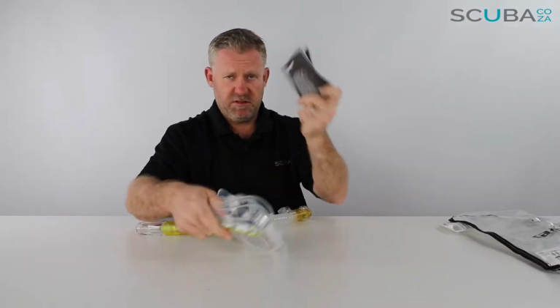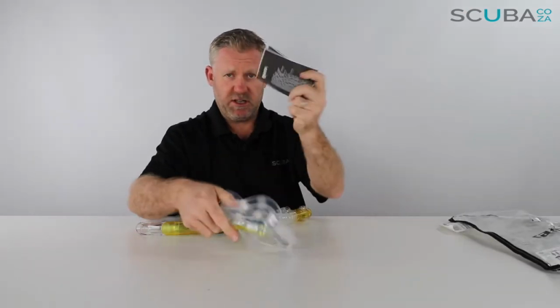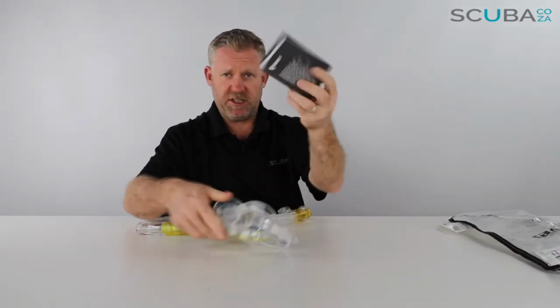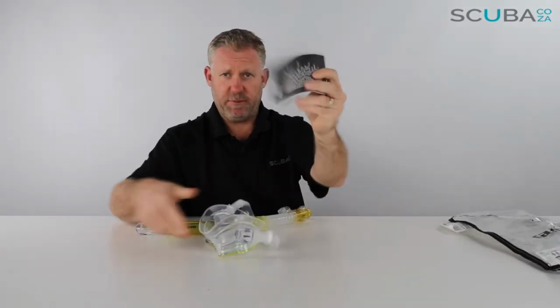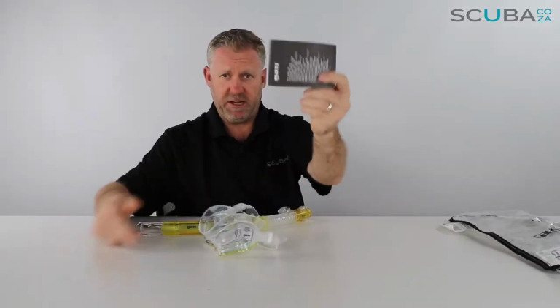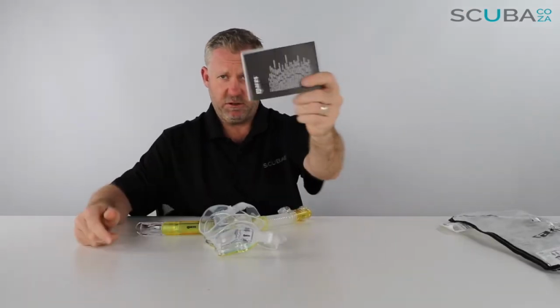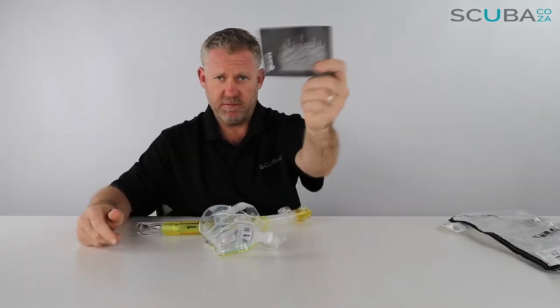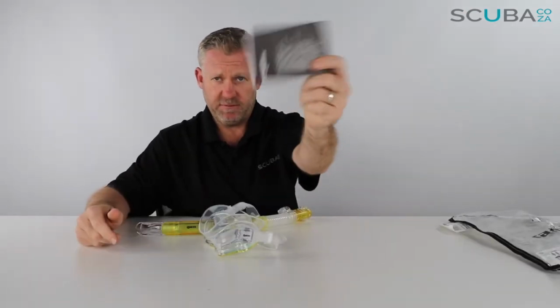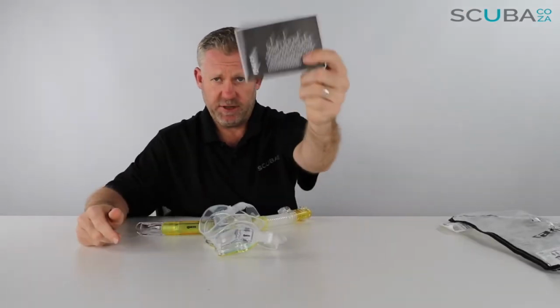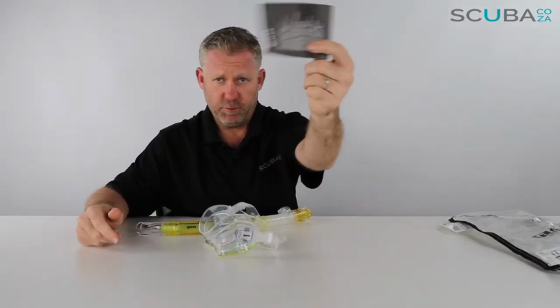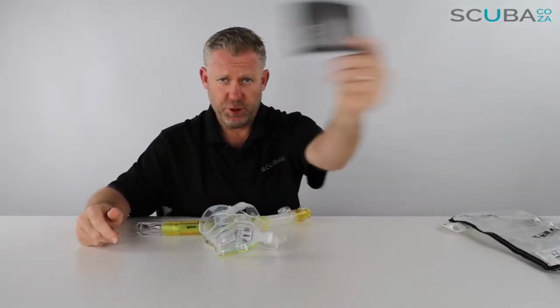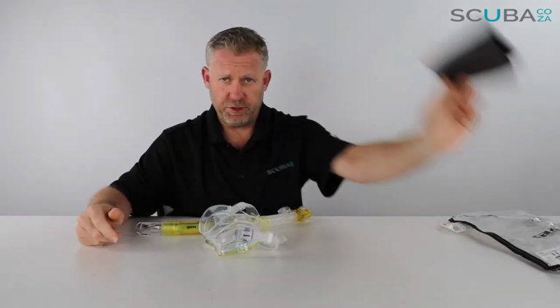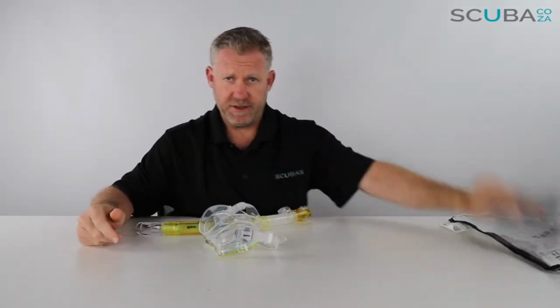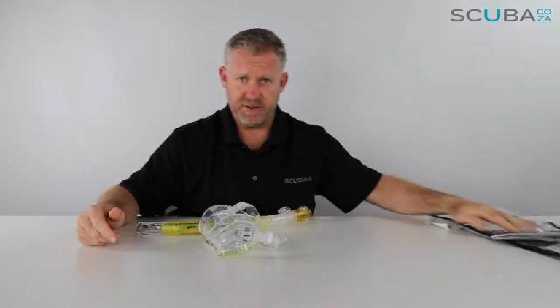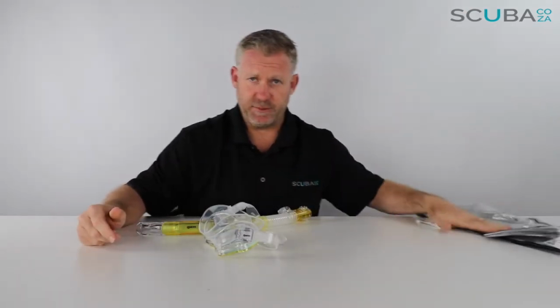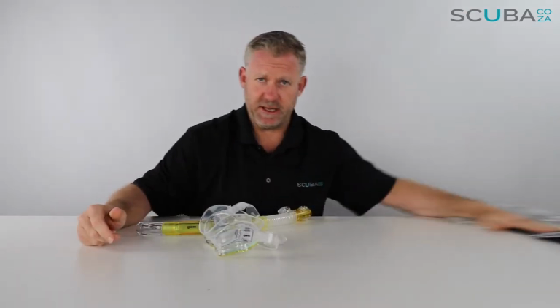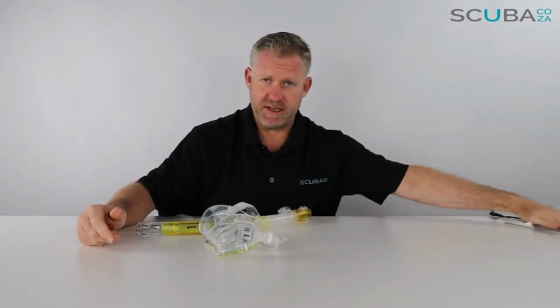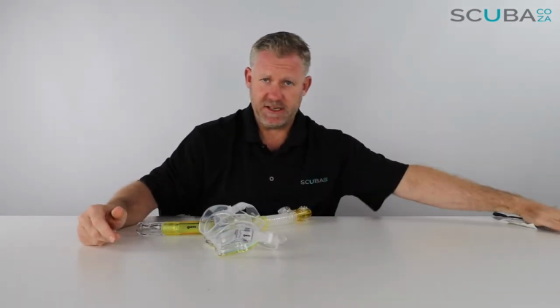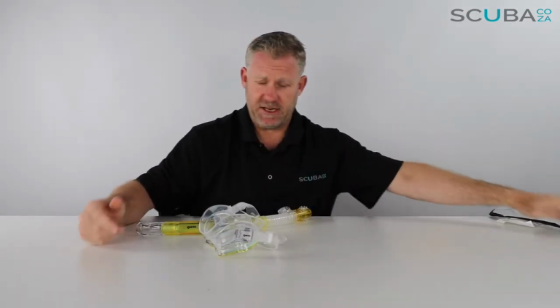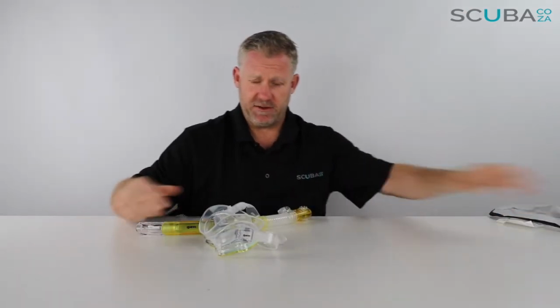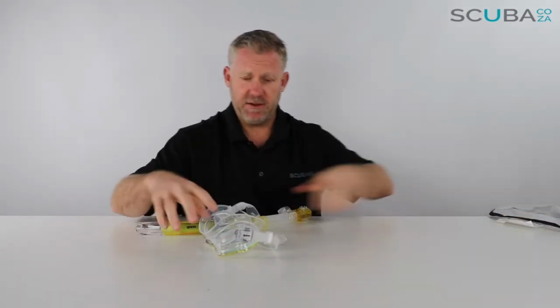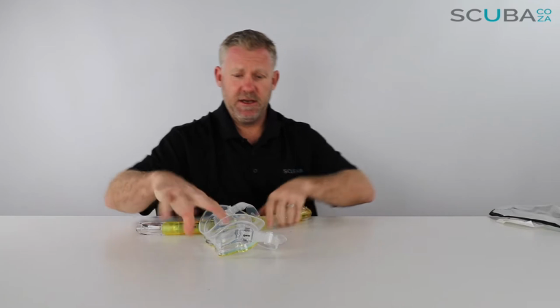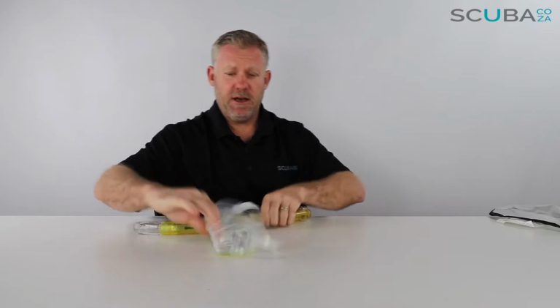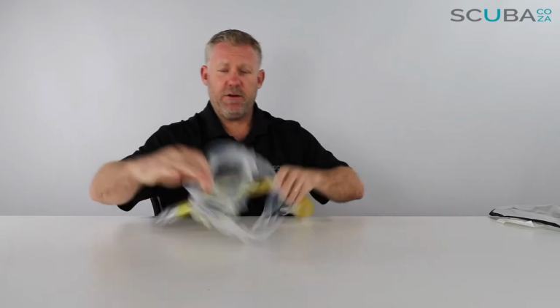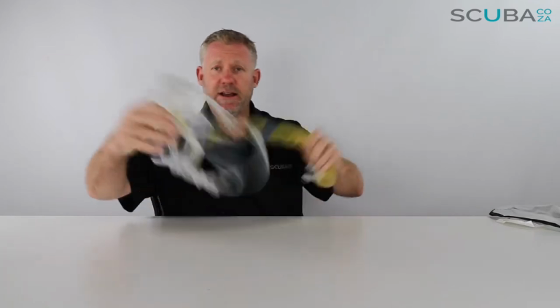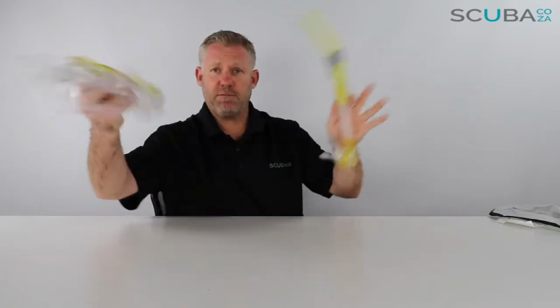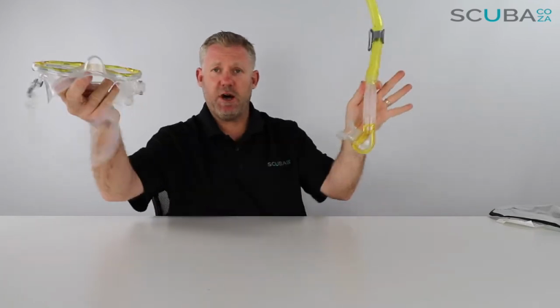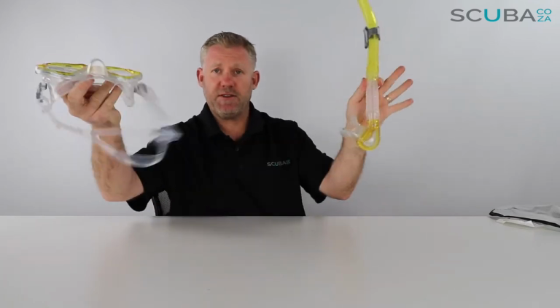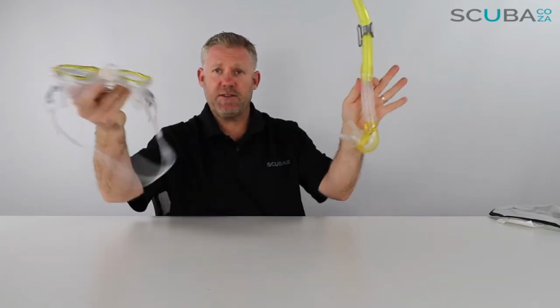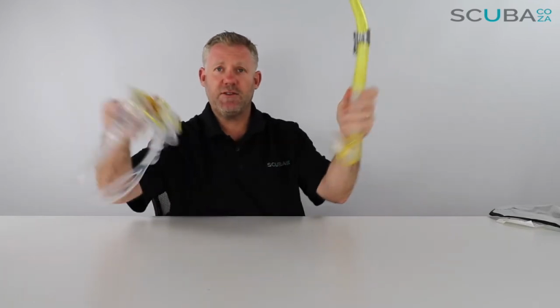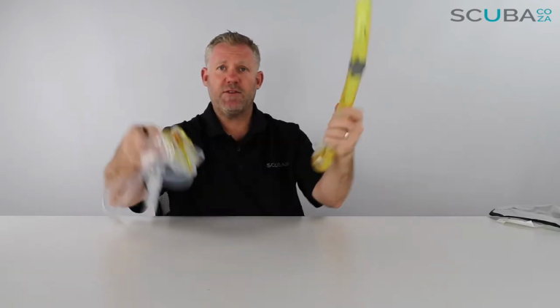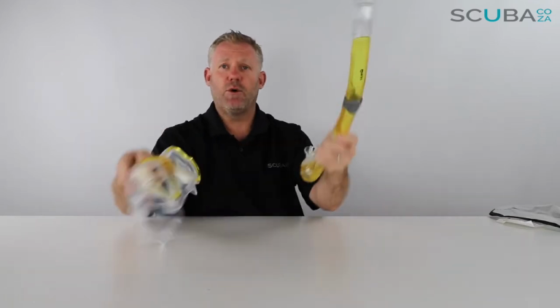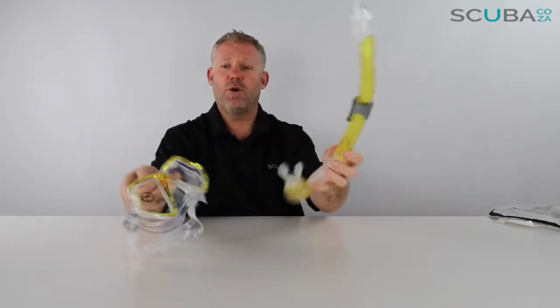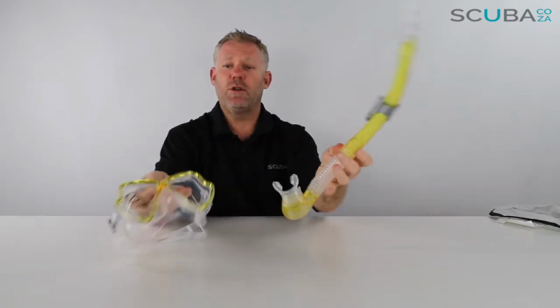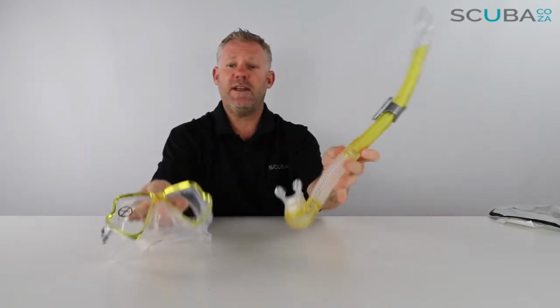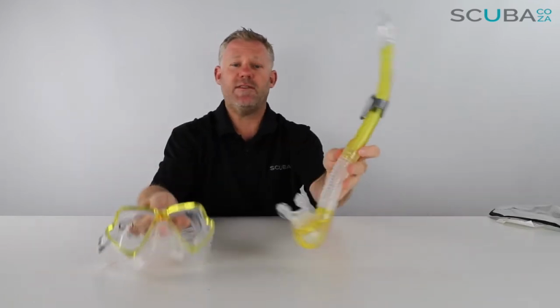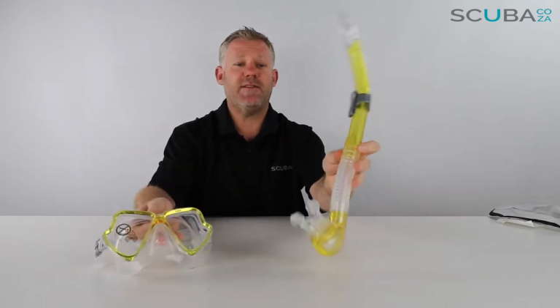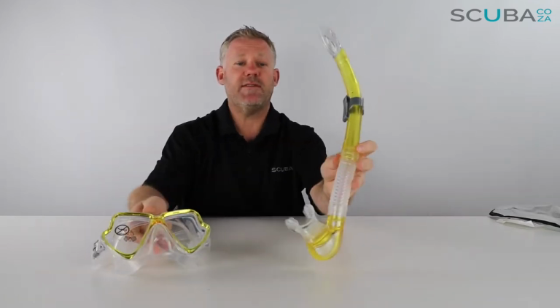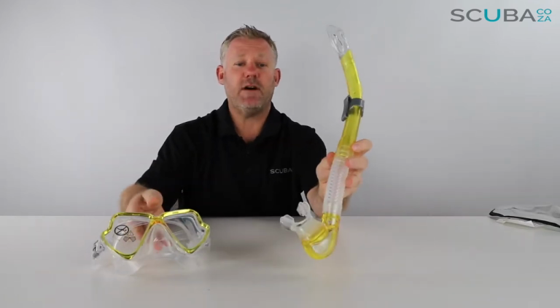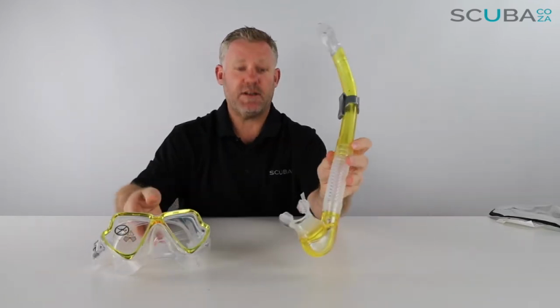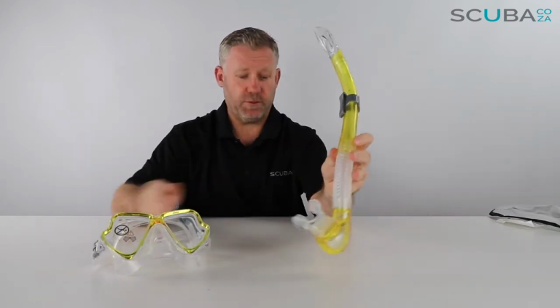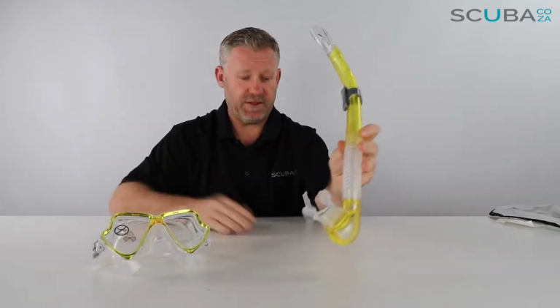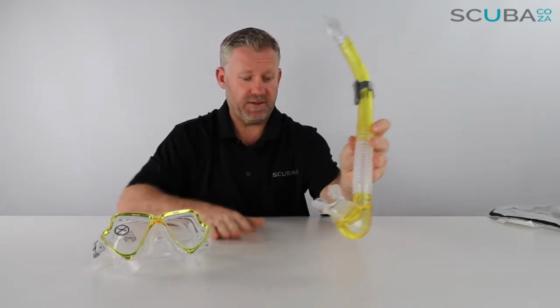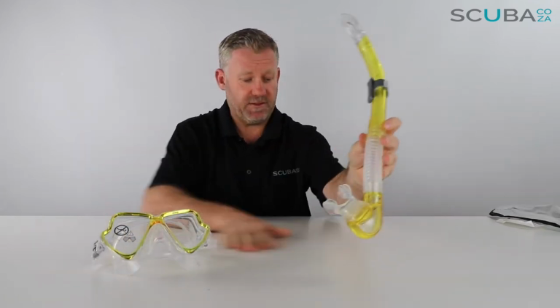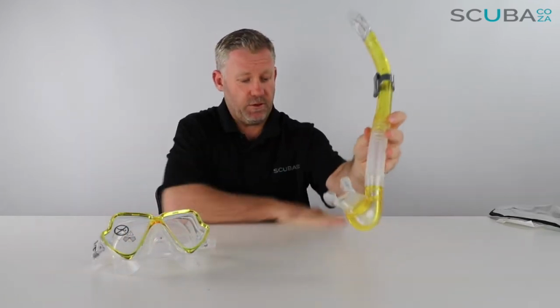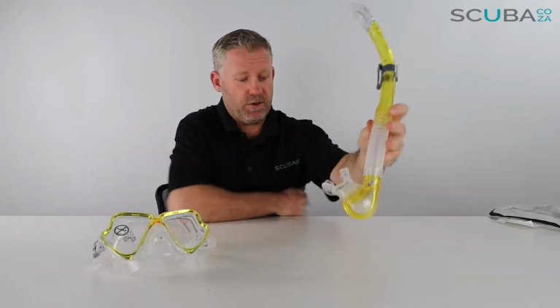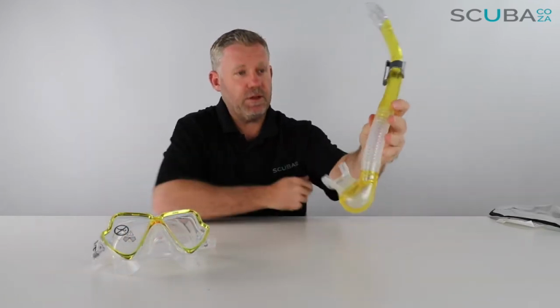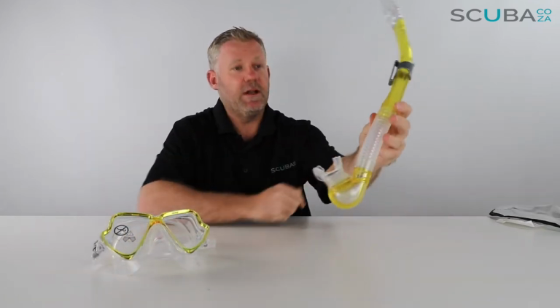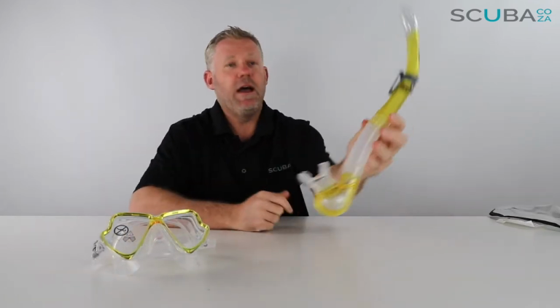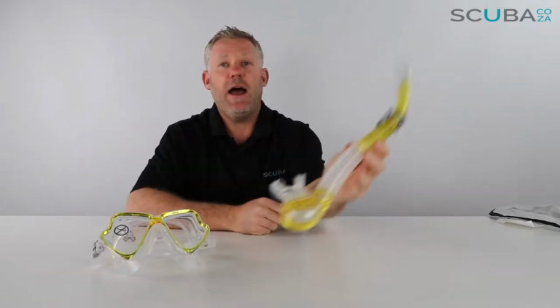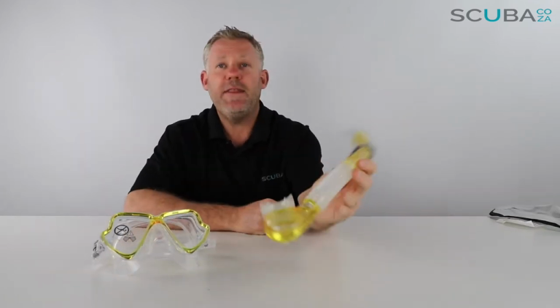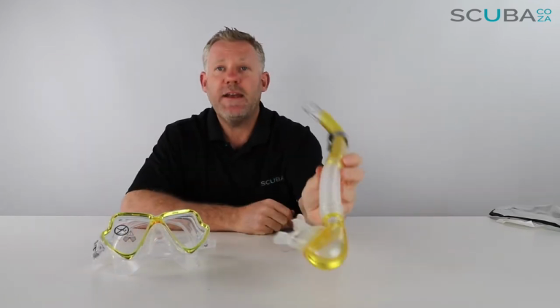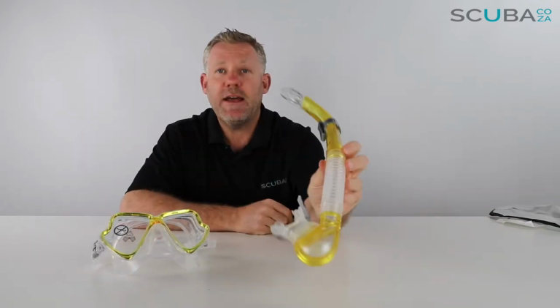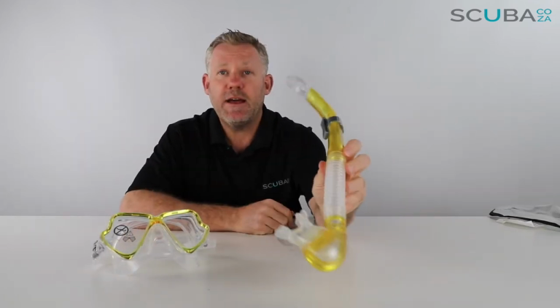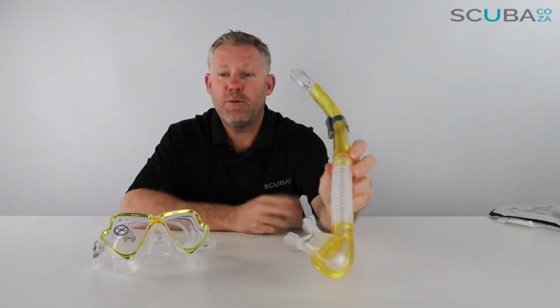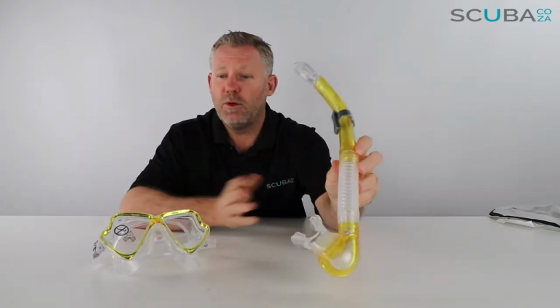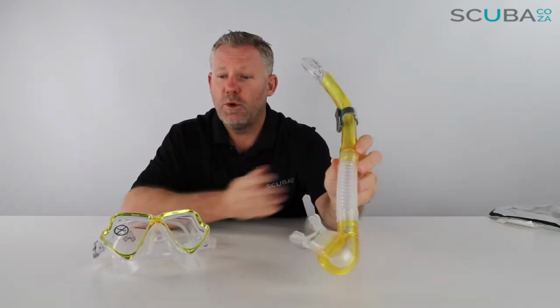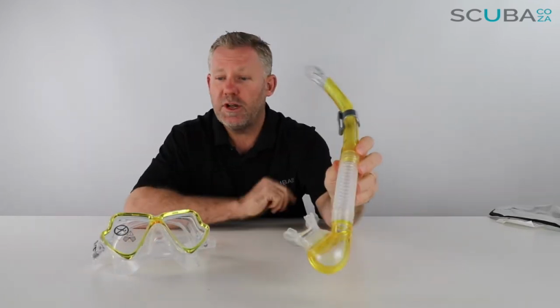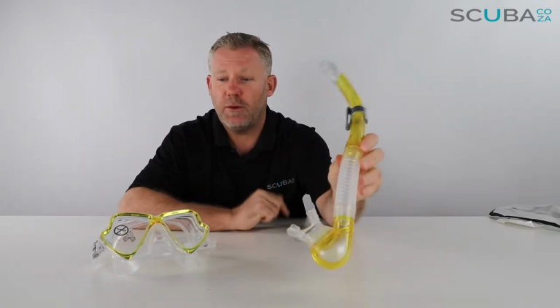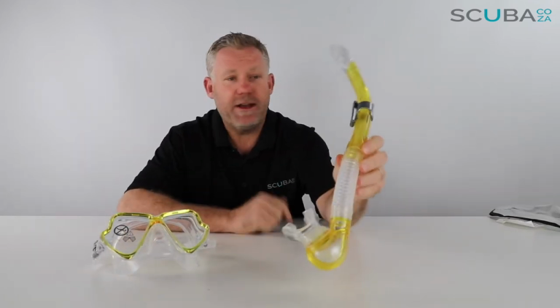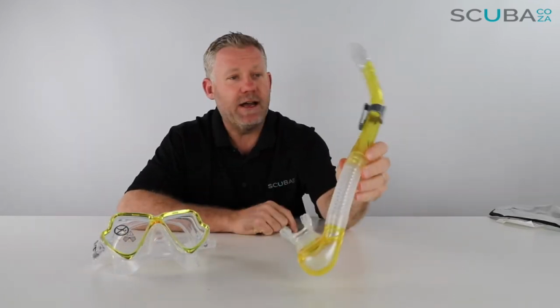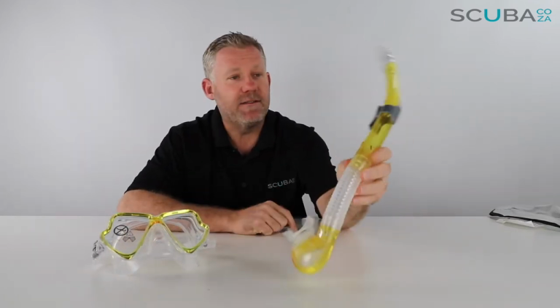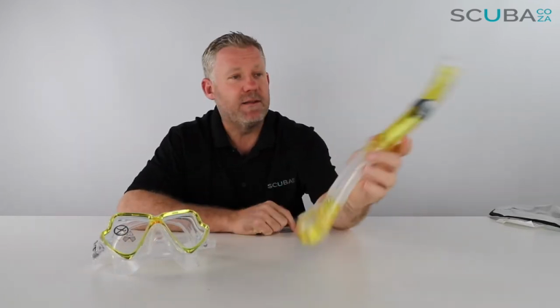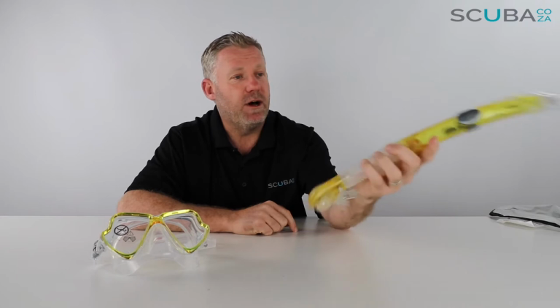Instruction manual — very important you read this beginning to end. All right, mask and snorkel — let's start with the snorkel and then we'll work our way down to the mask.